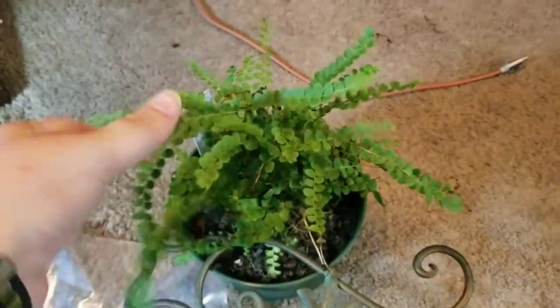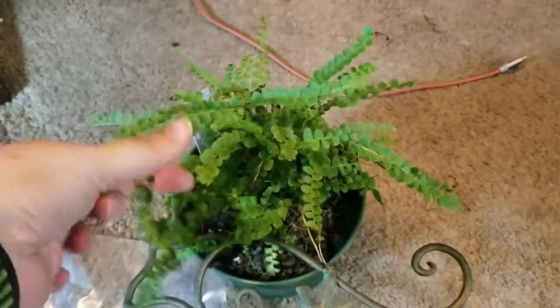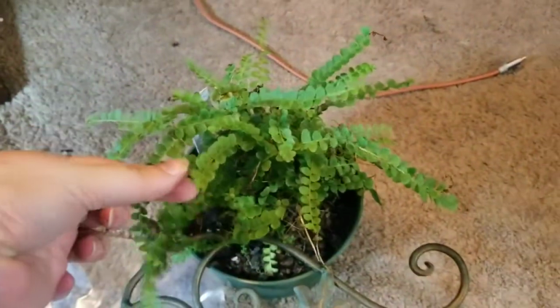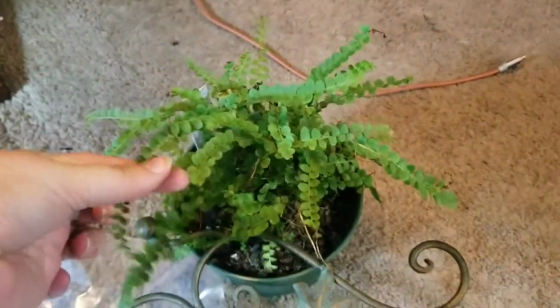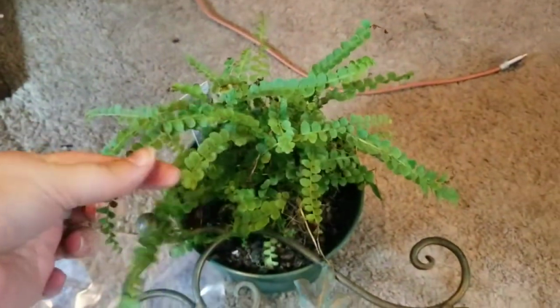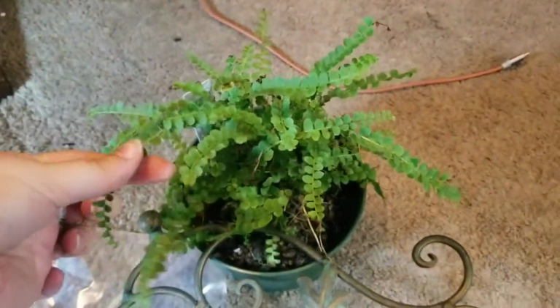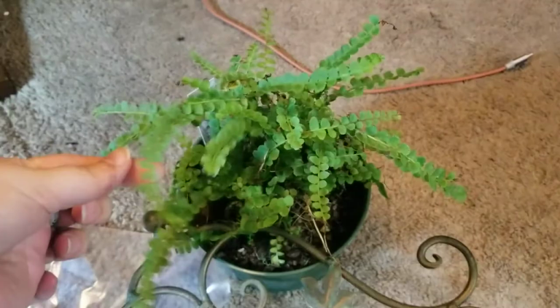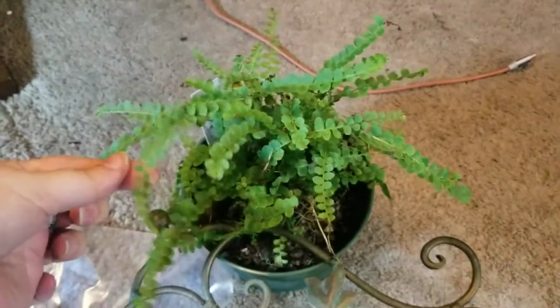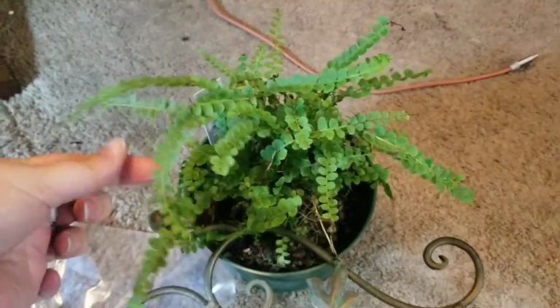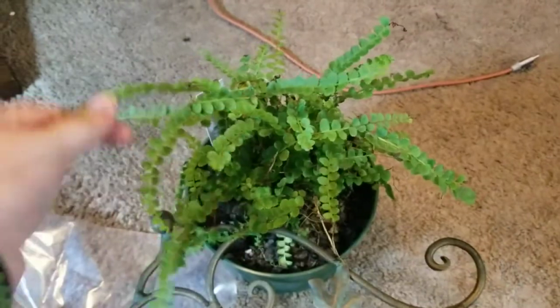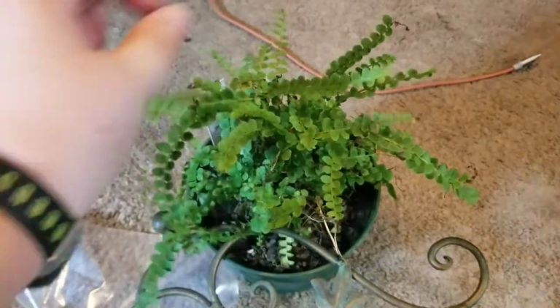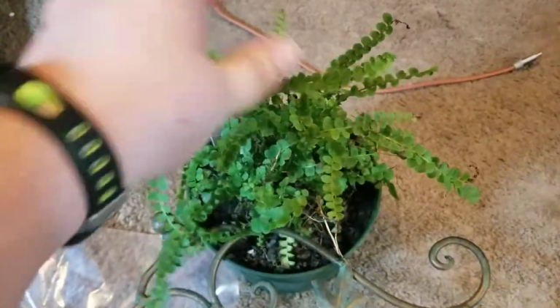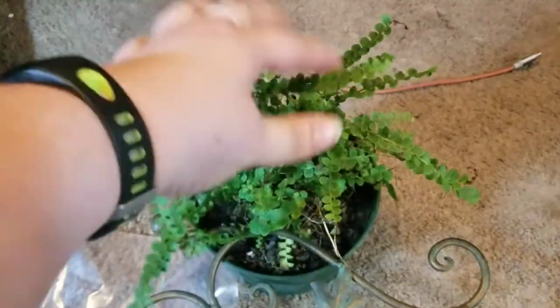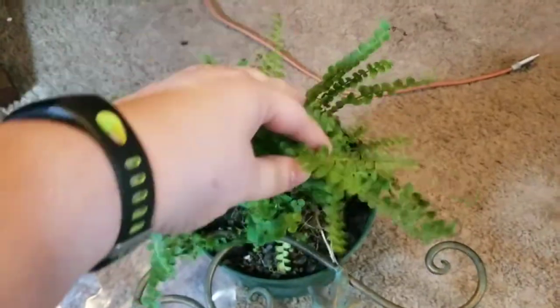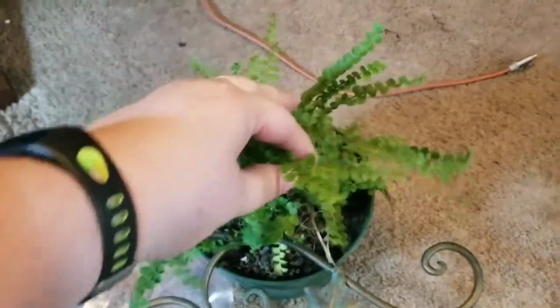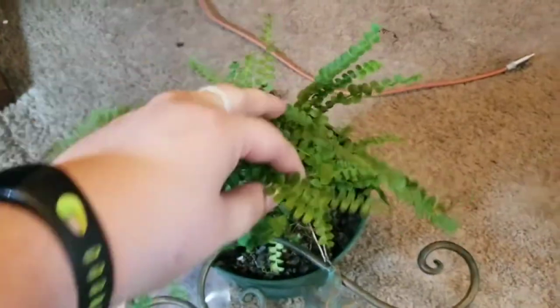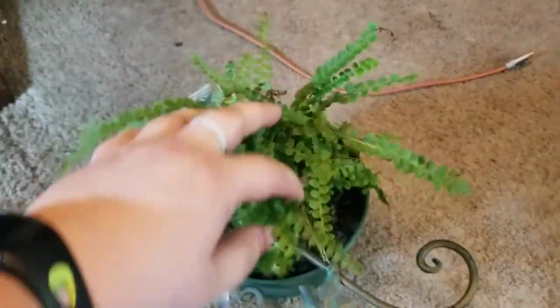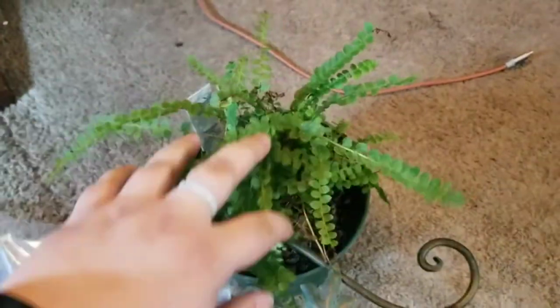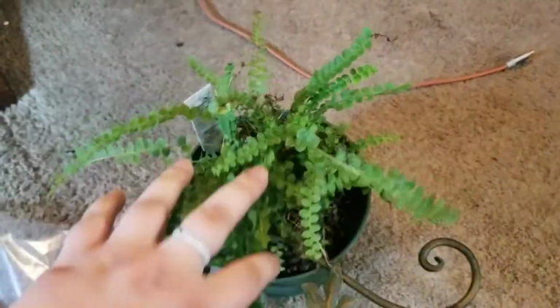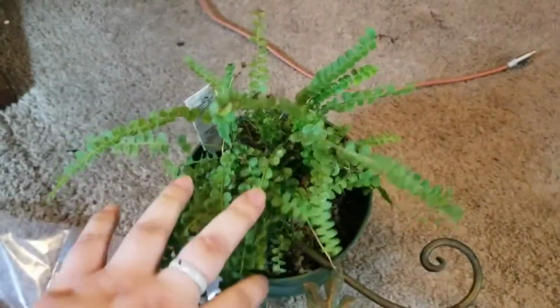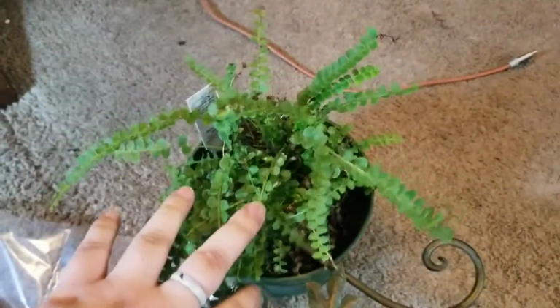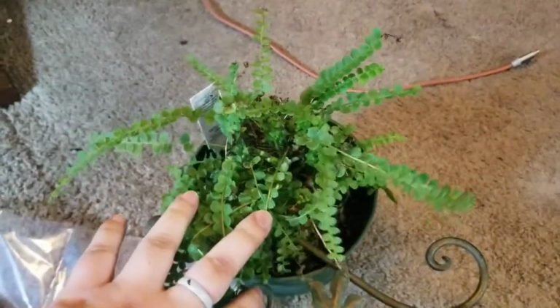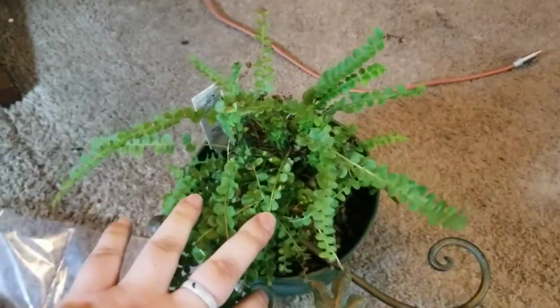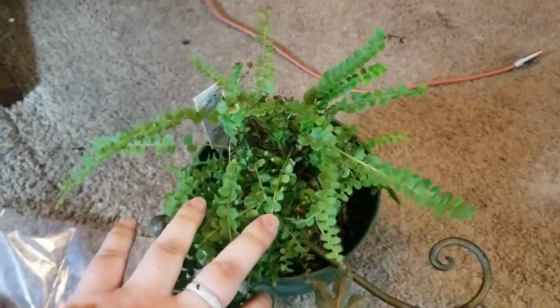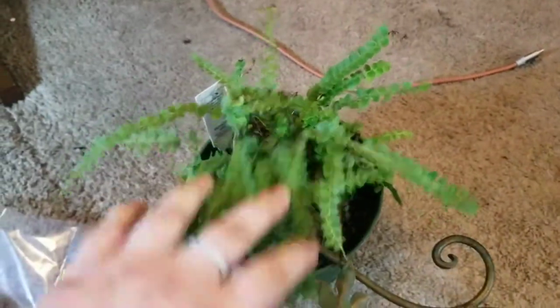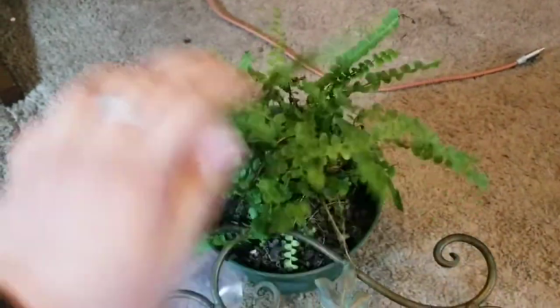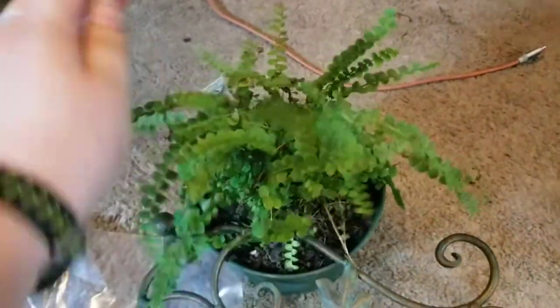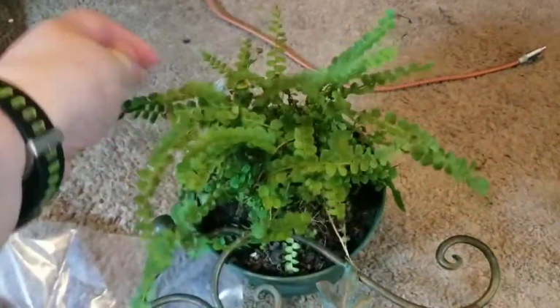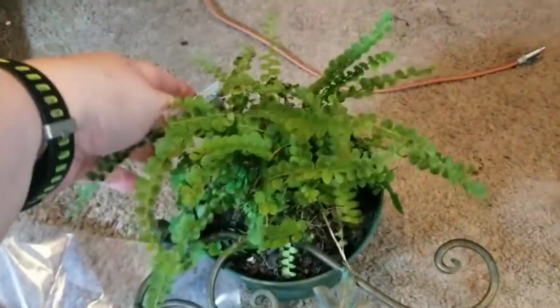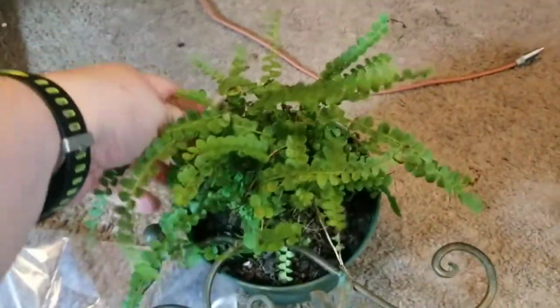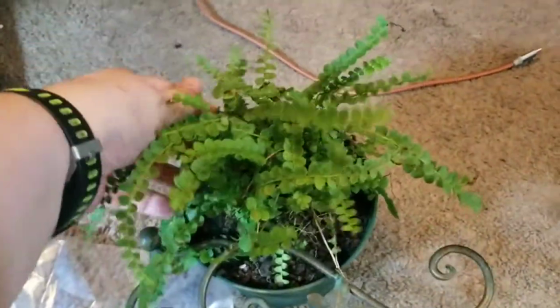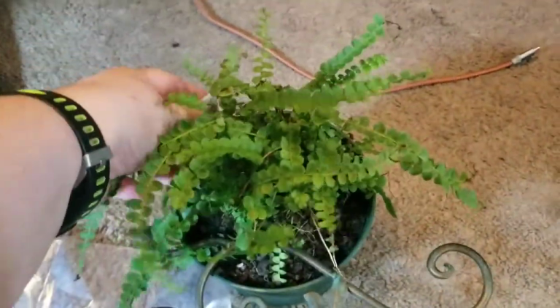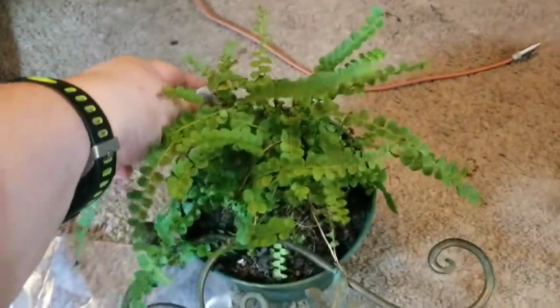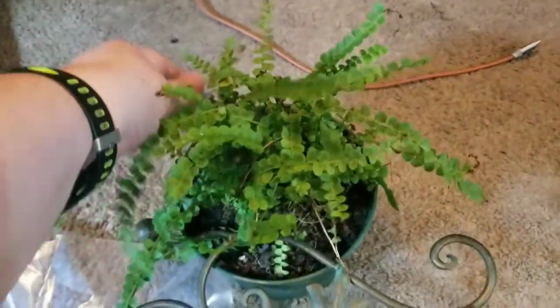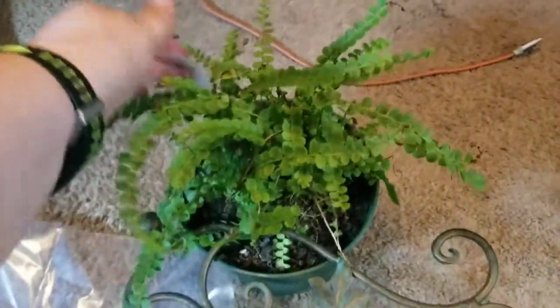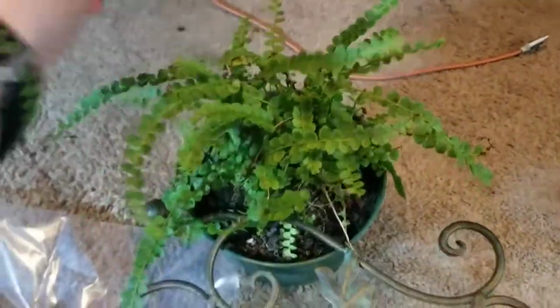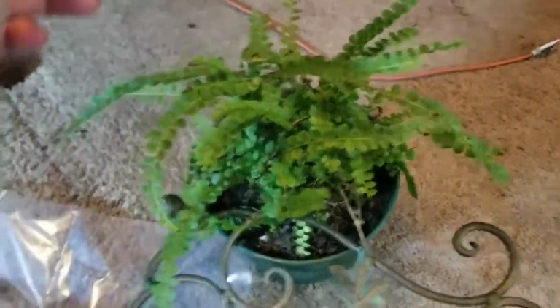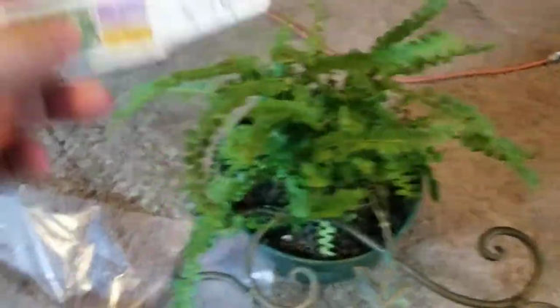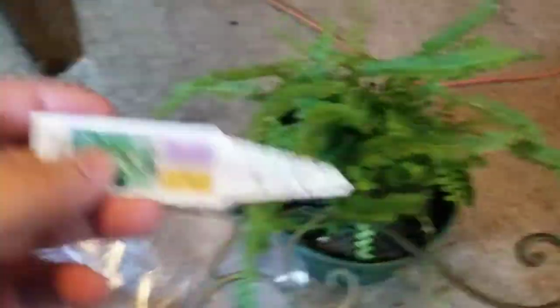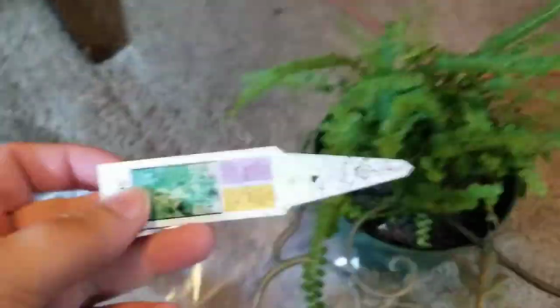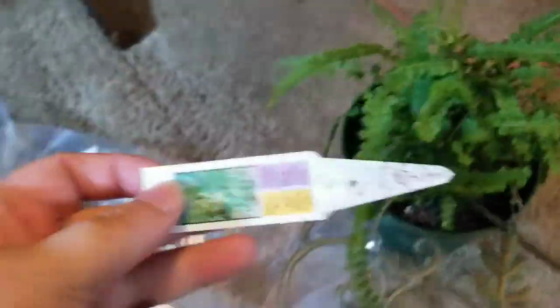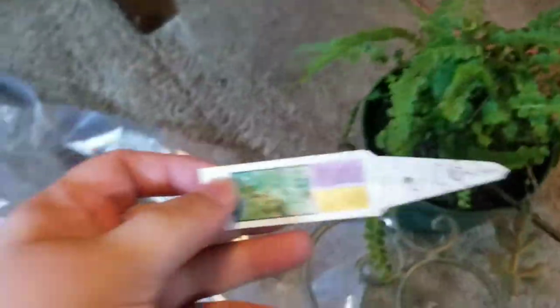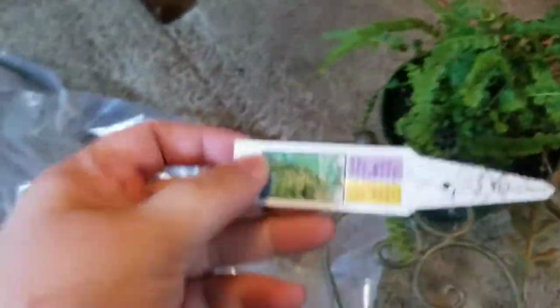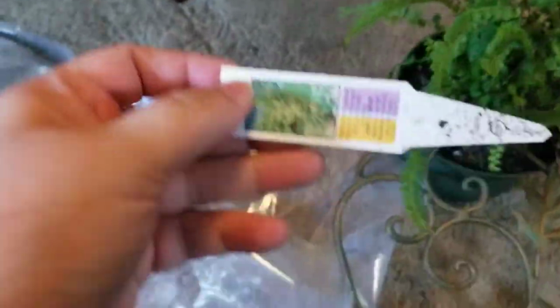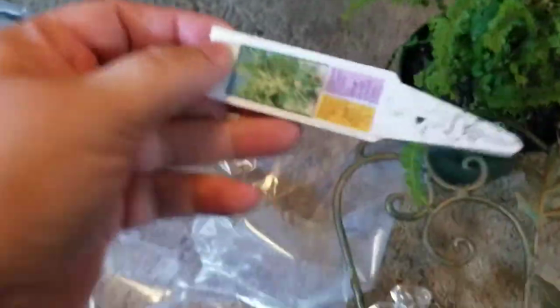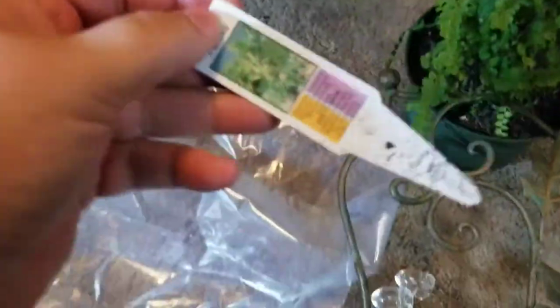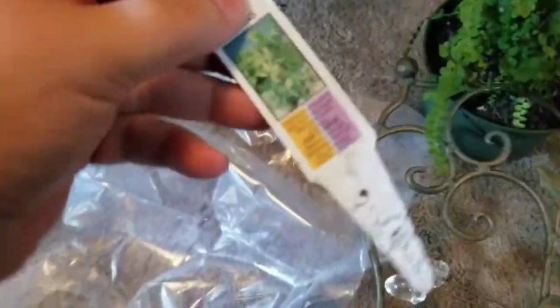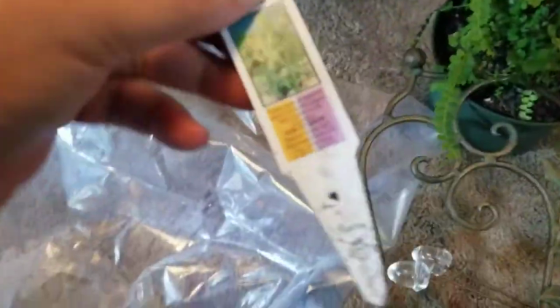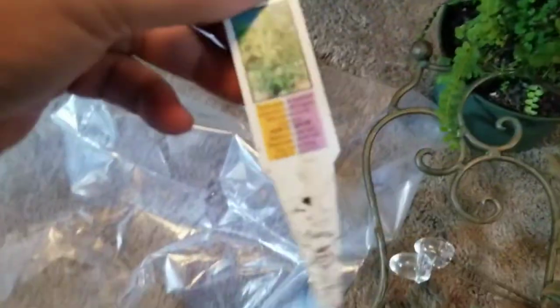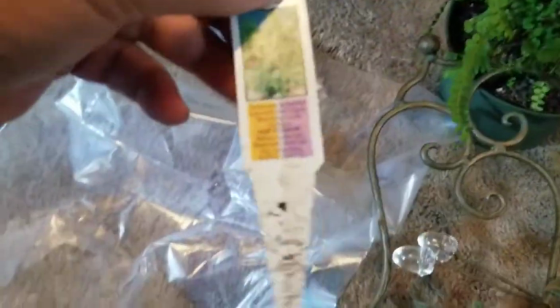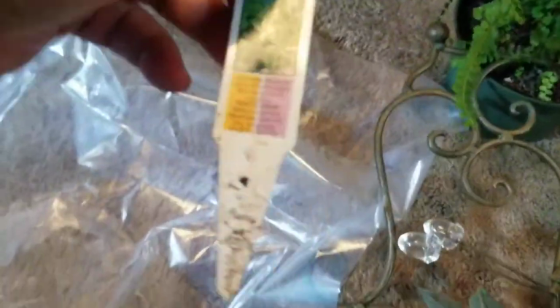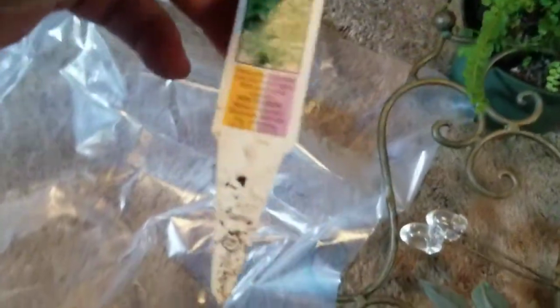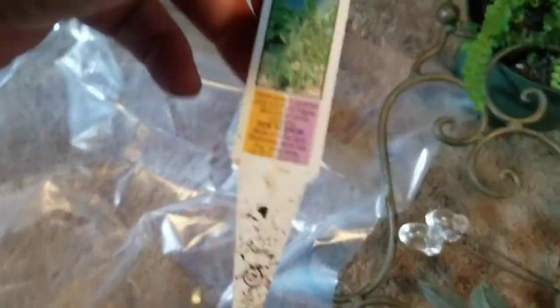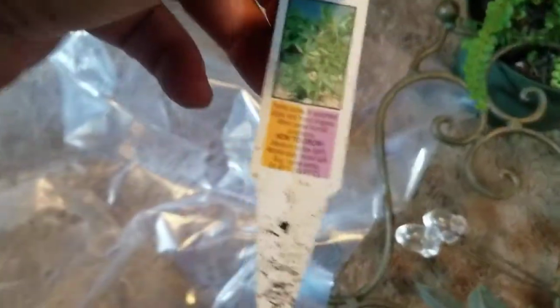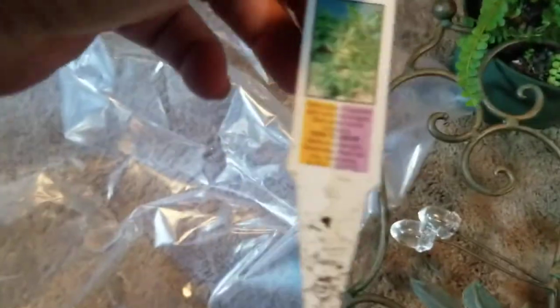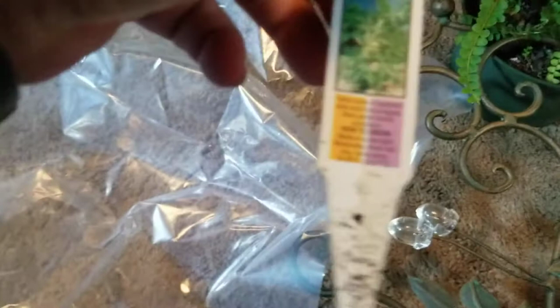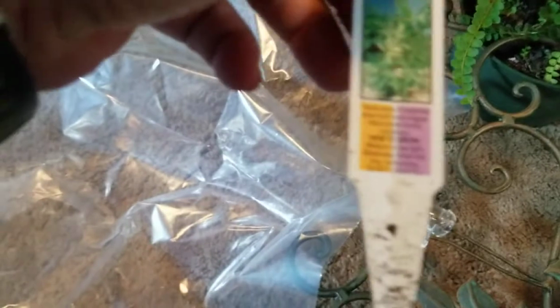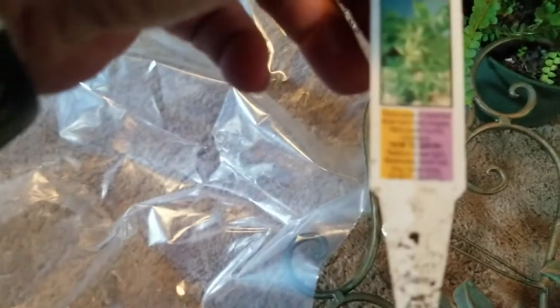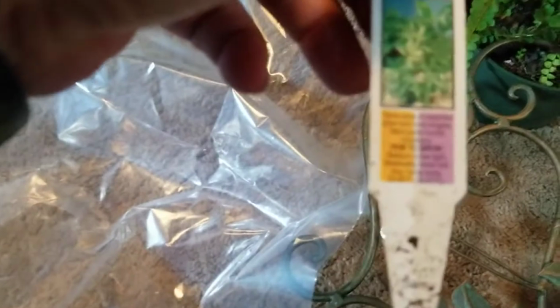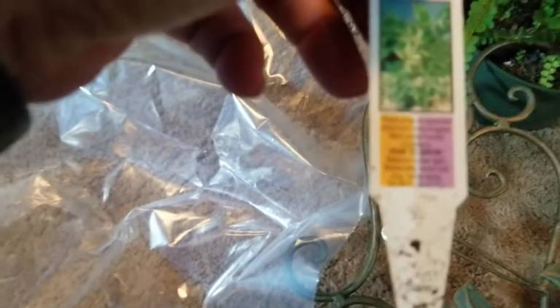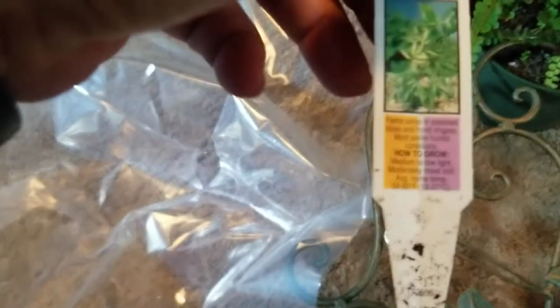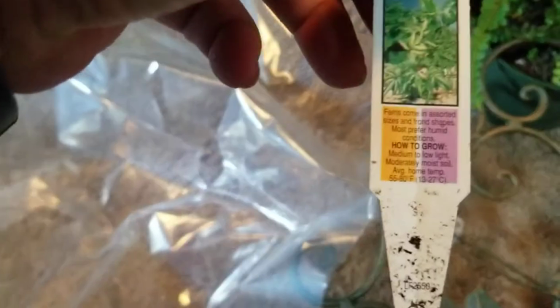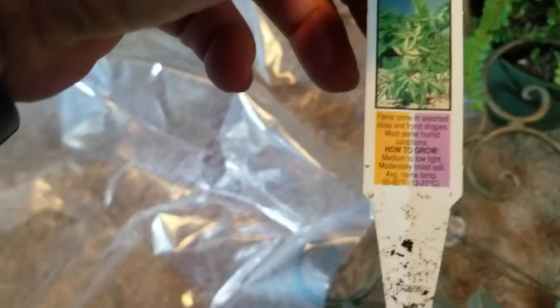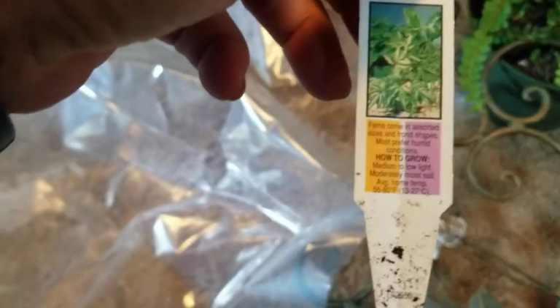And there's the lemon button fern — so cute. It's smaller than a regular Boston fern; only gets a foot tall.